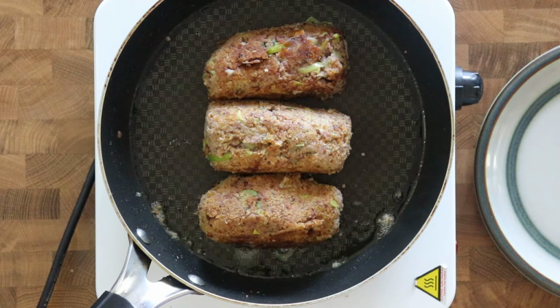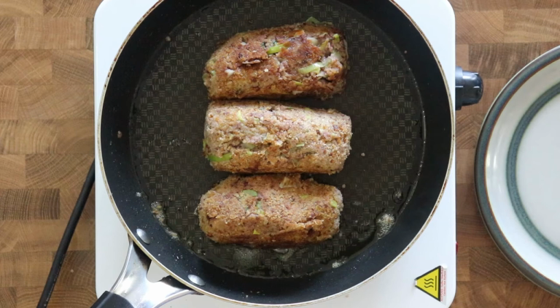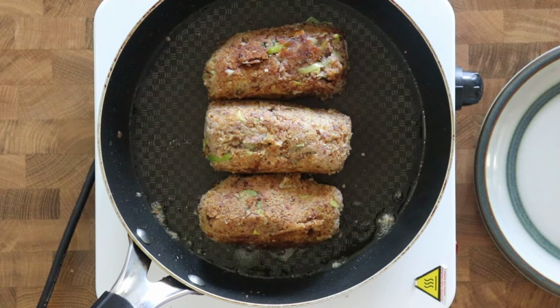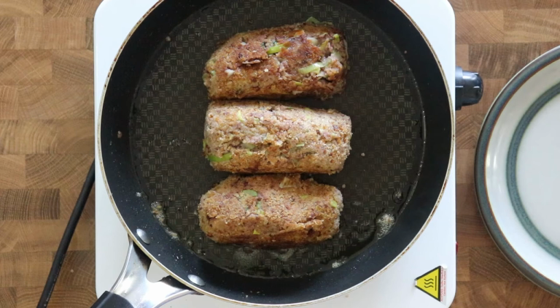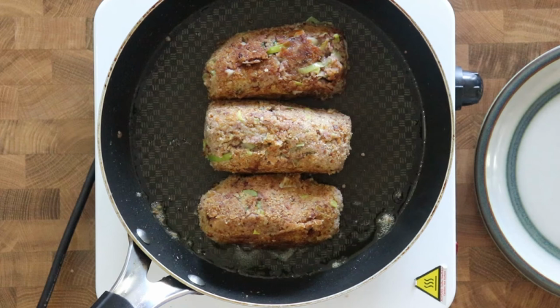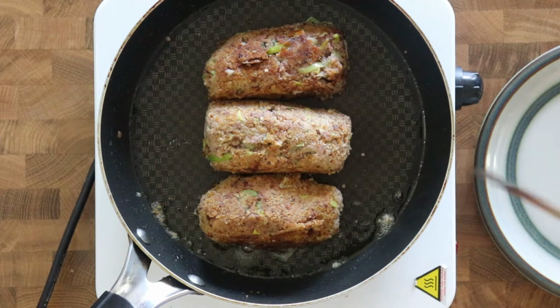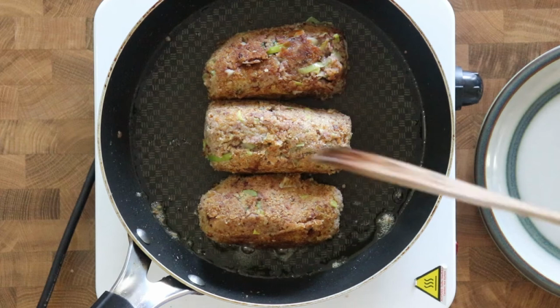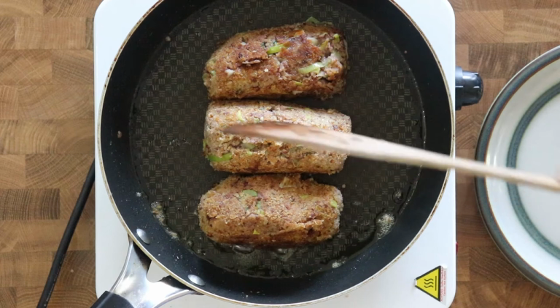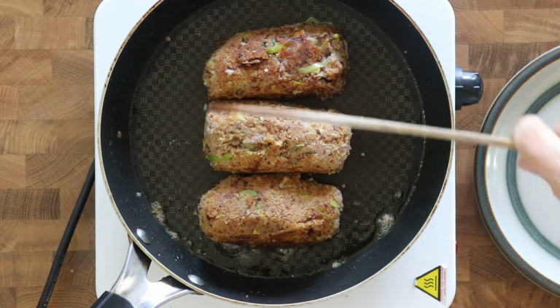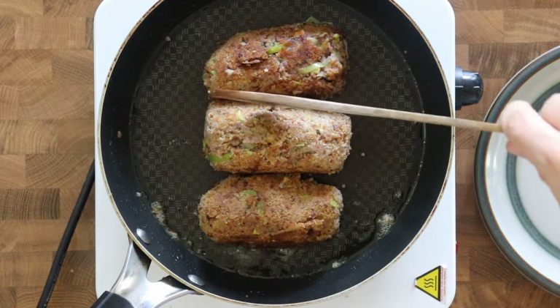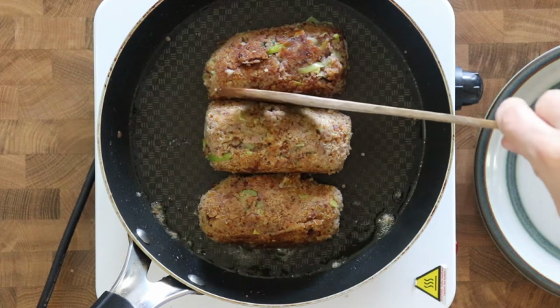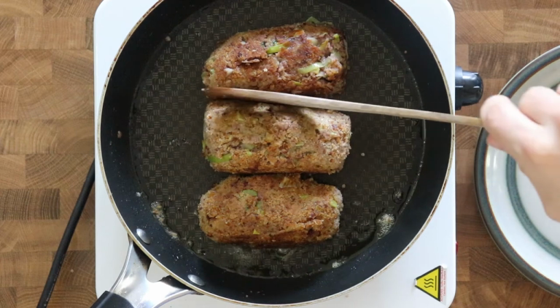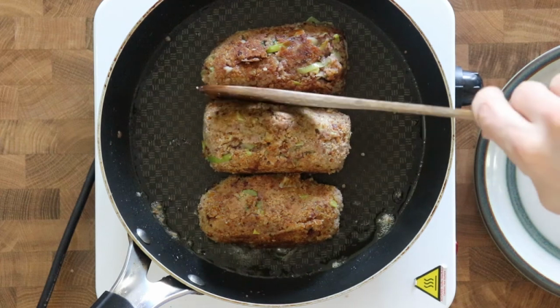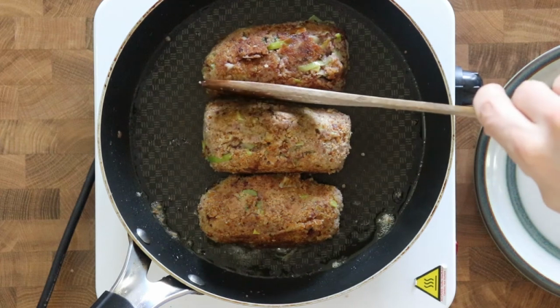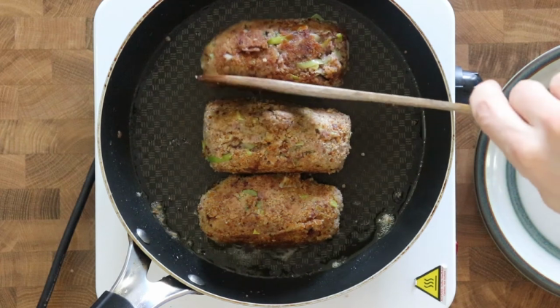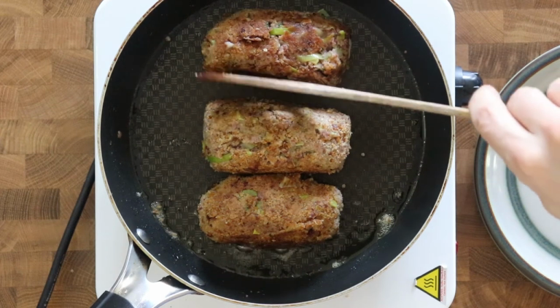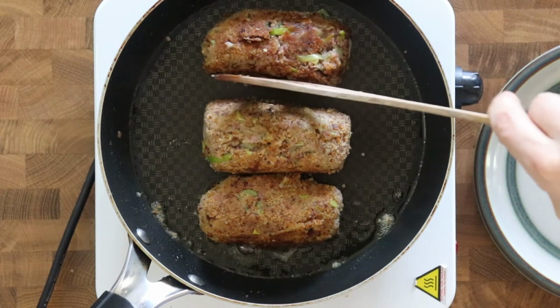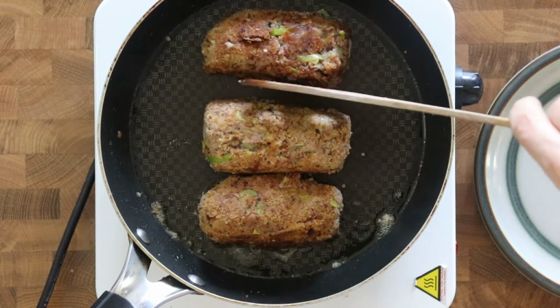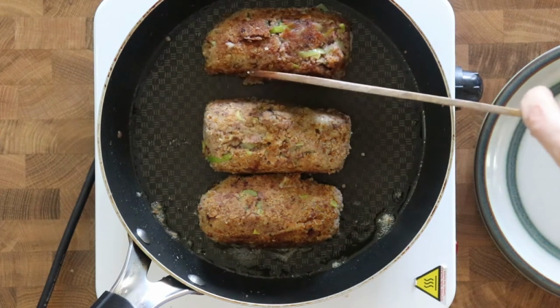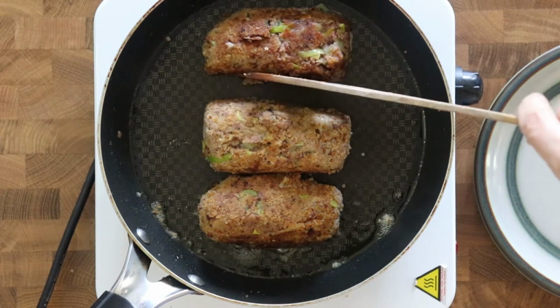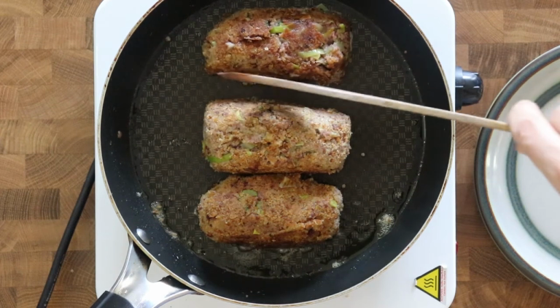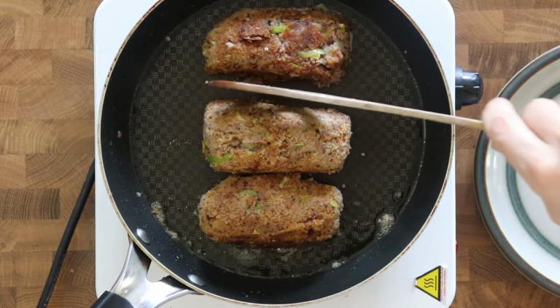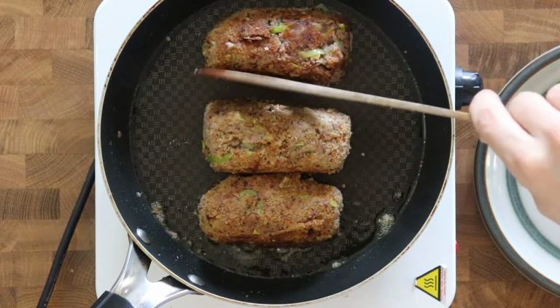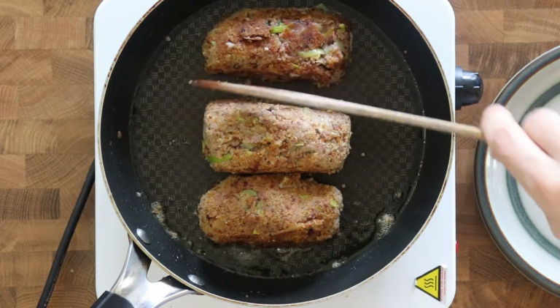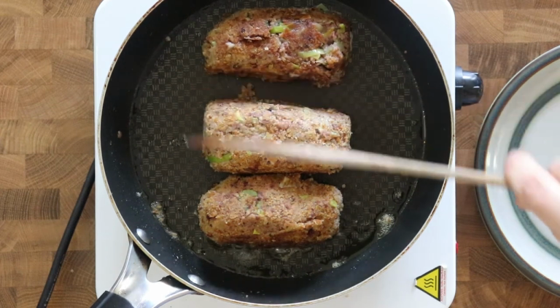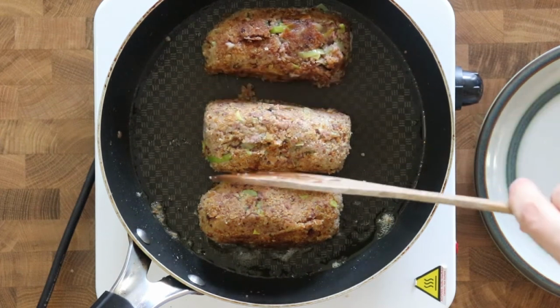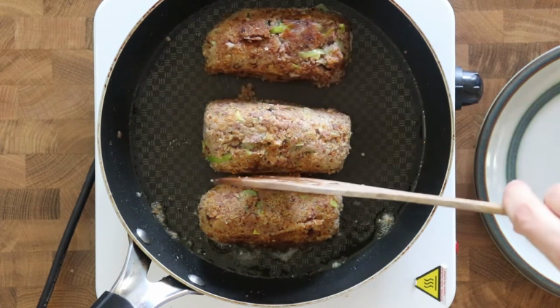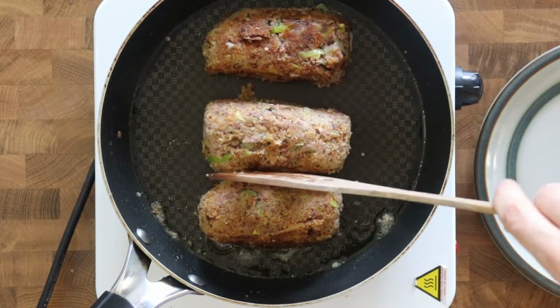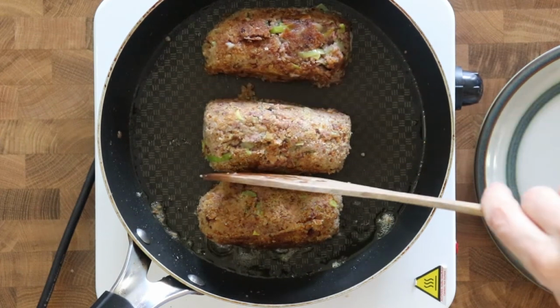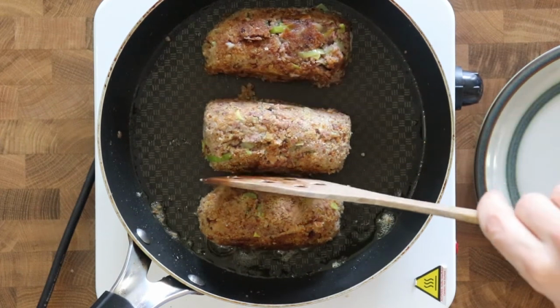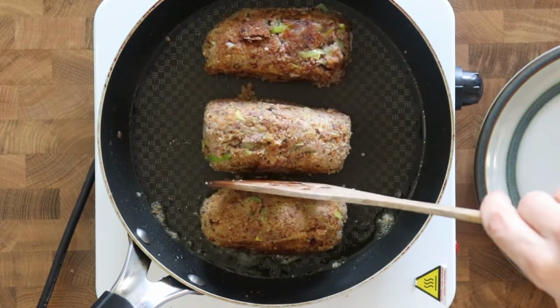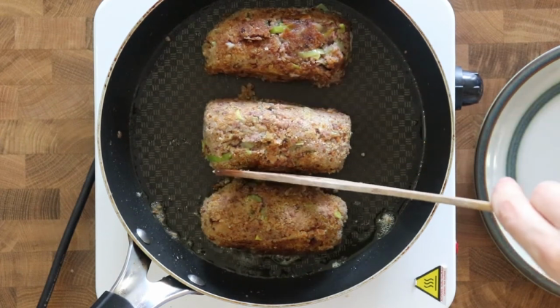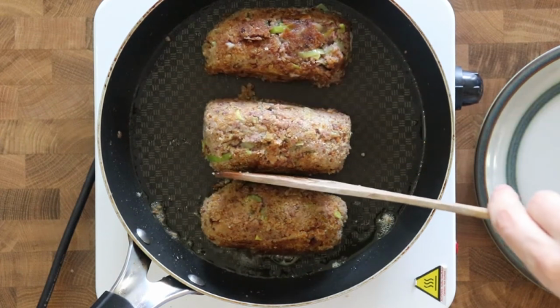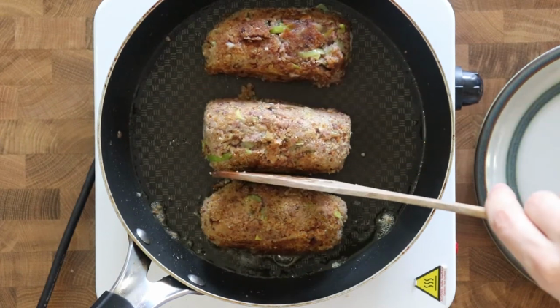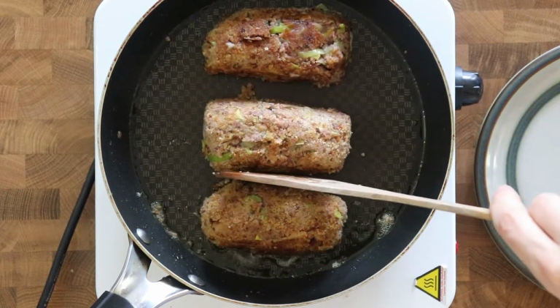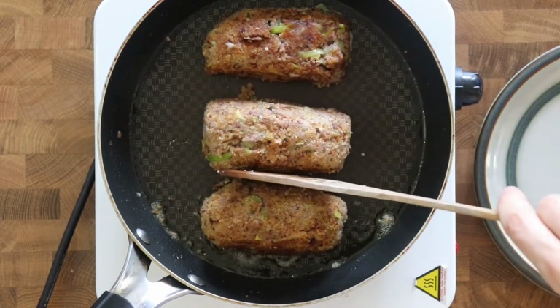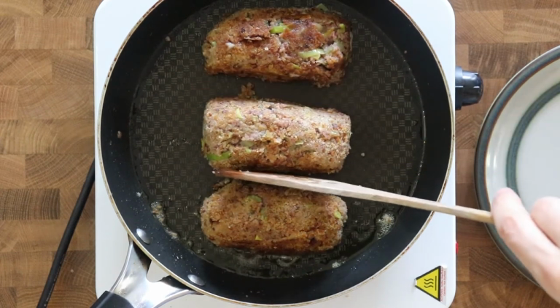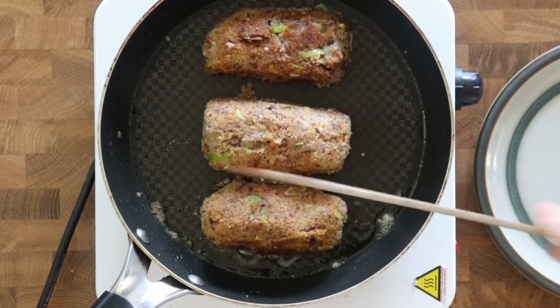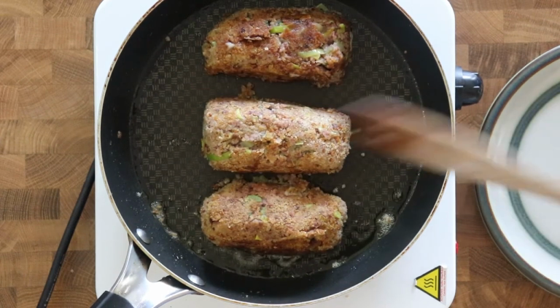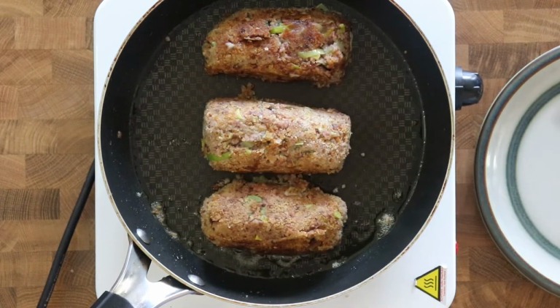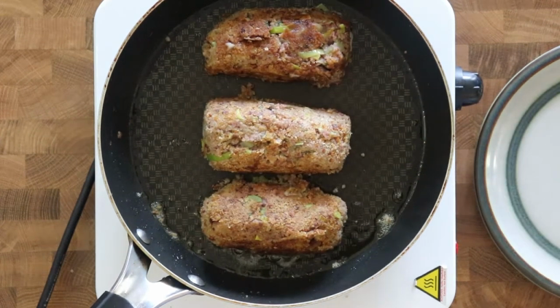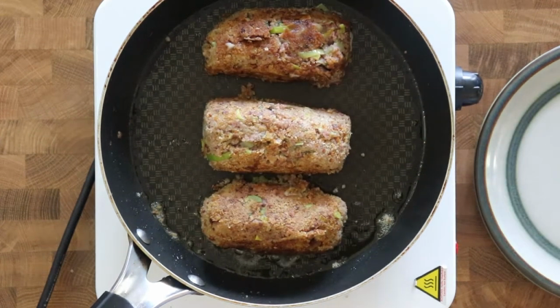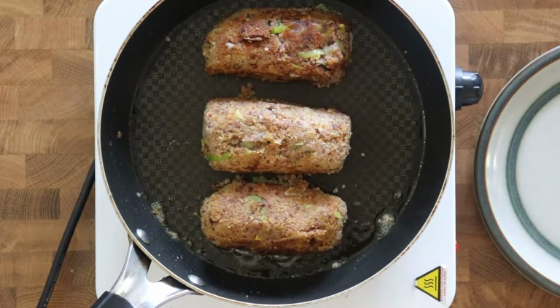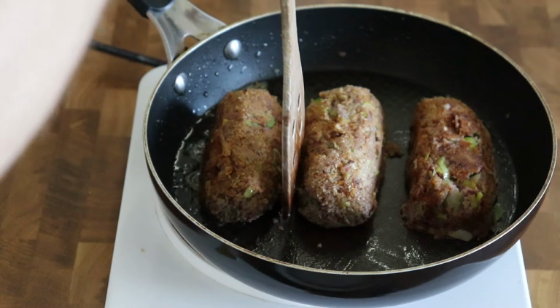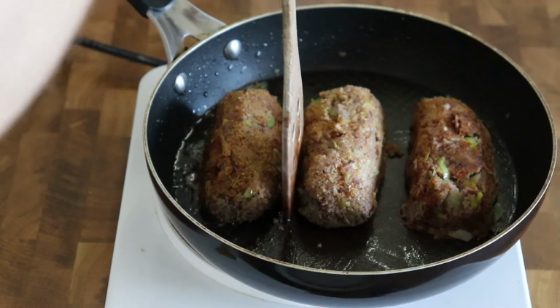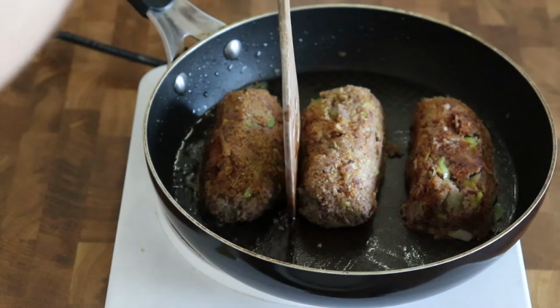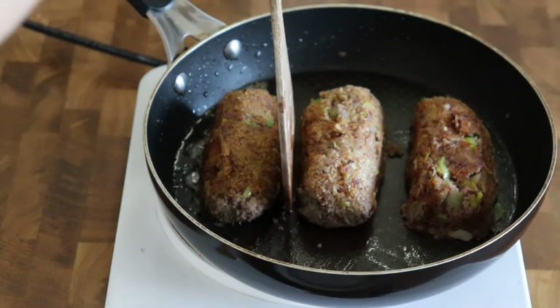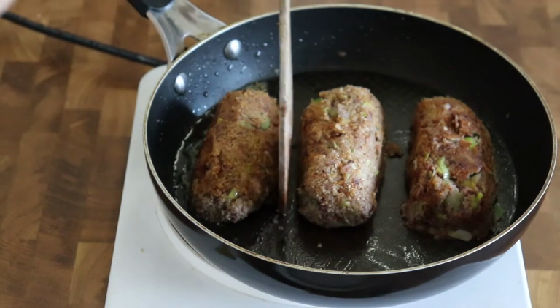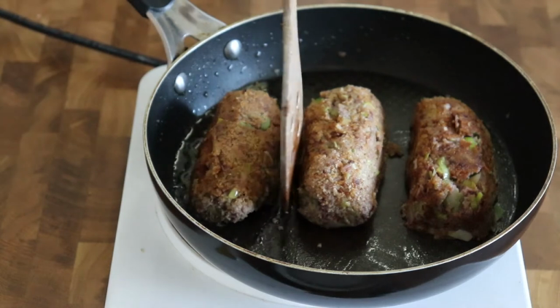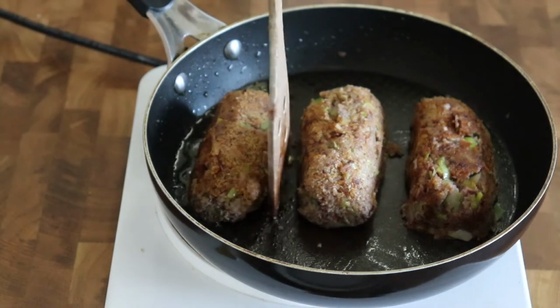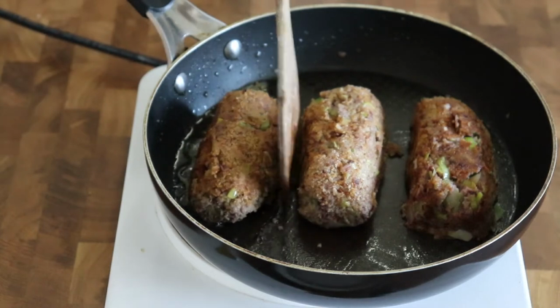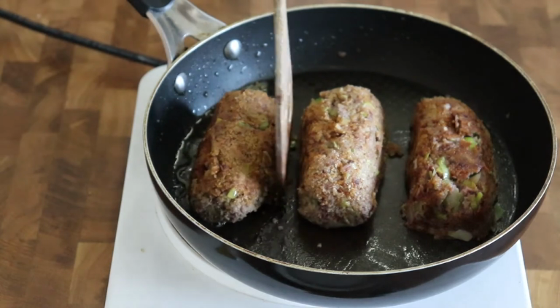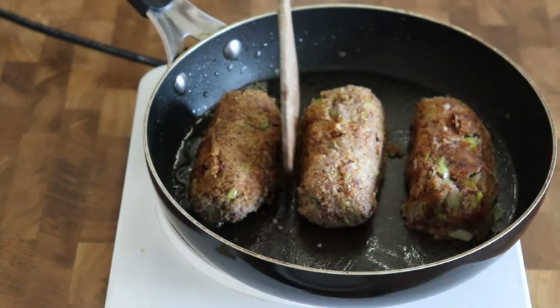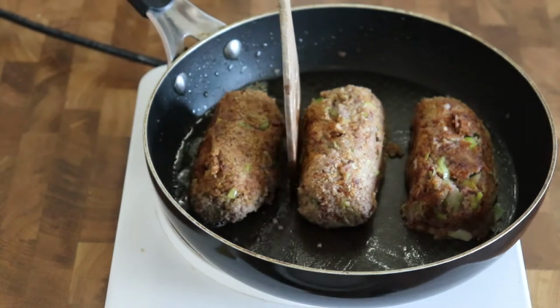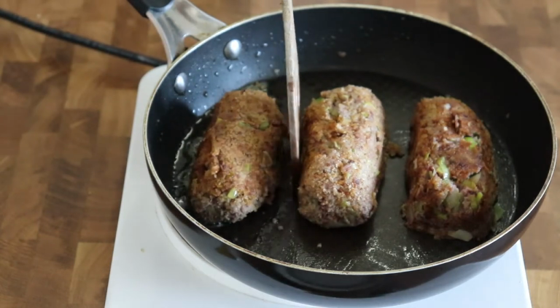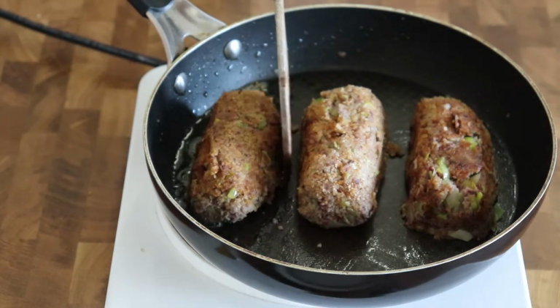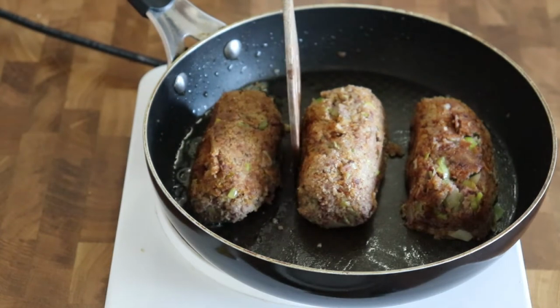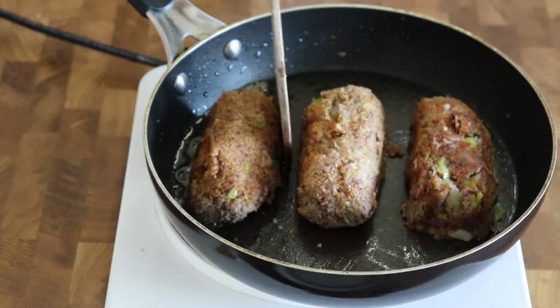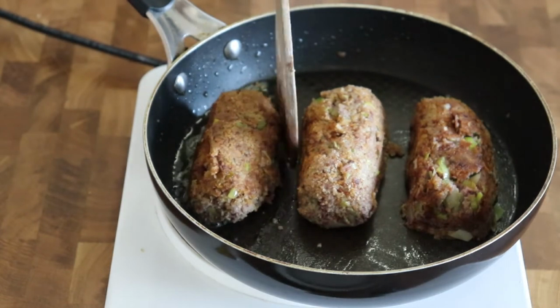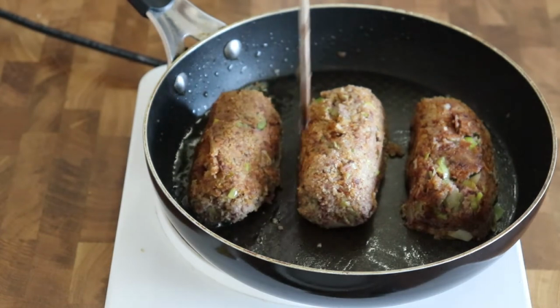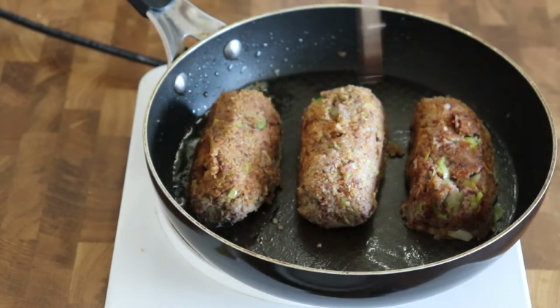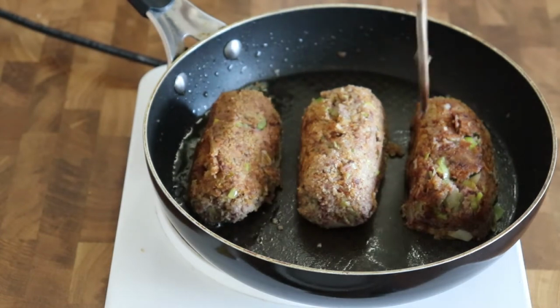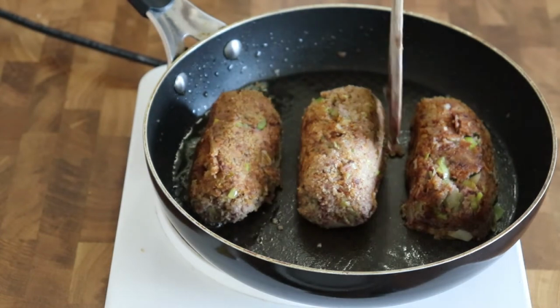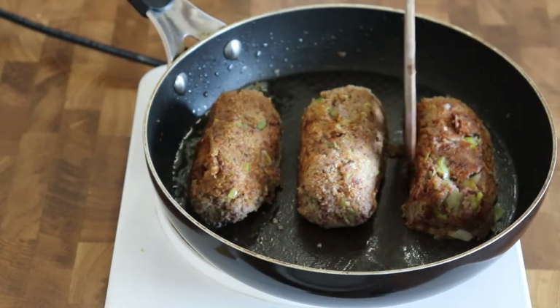Hi! Now I'll show you how to make kidney bean Kiev. It's a vegetarian dish and it's very rich in proteins.